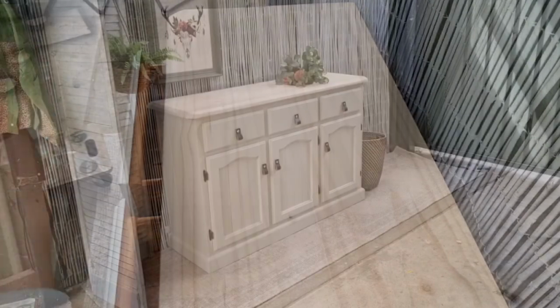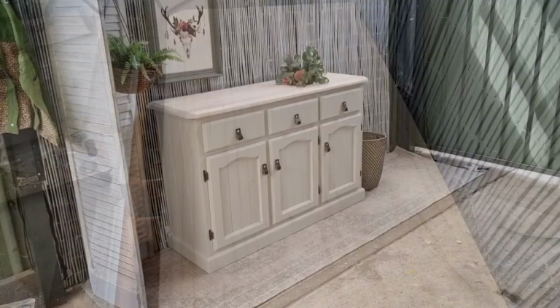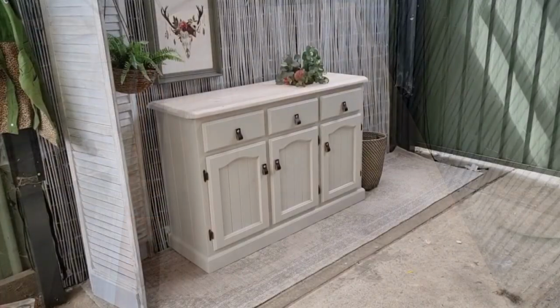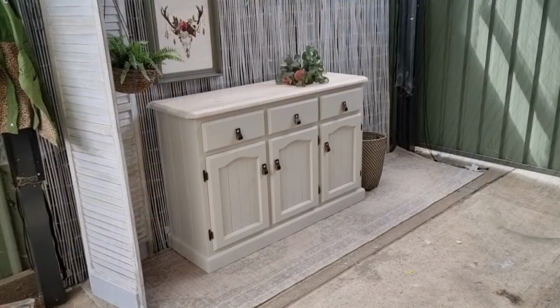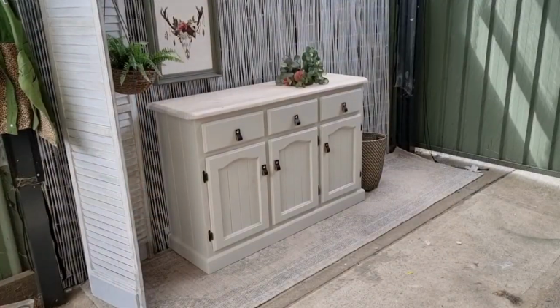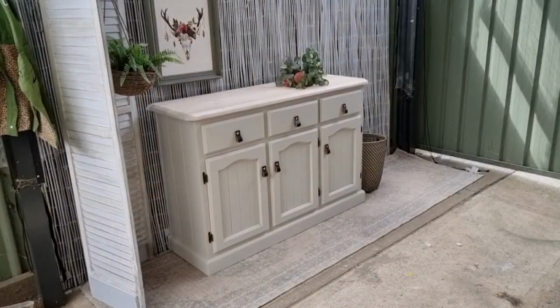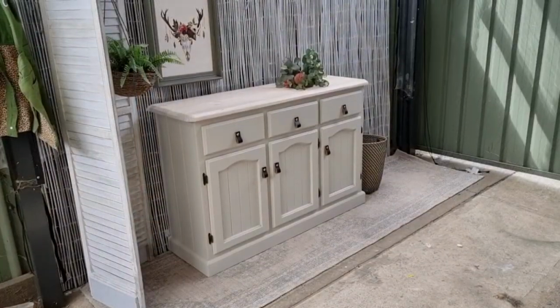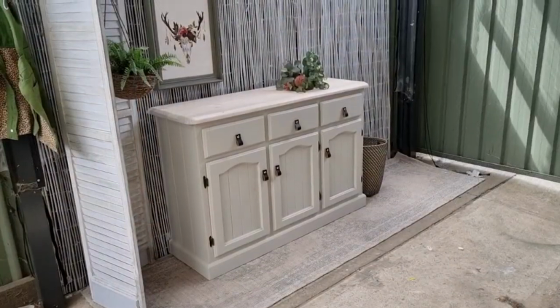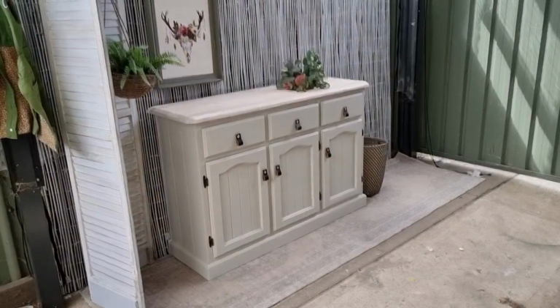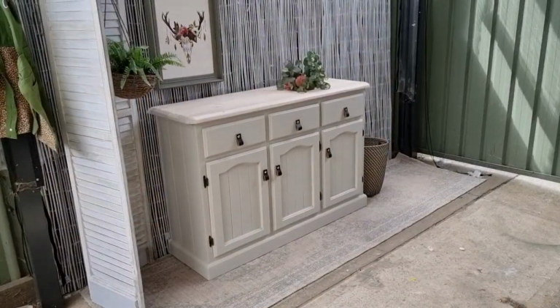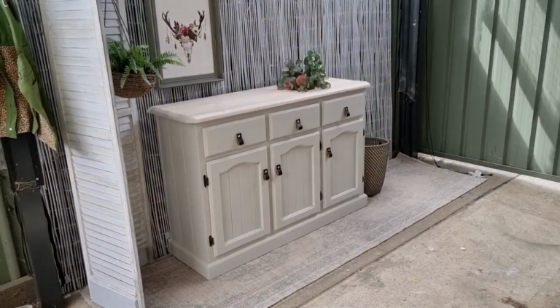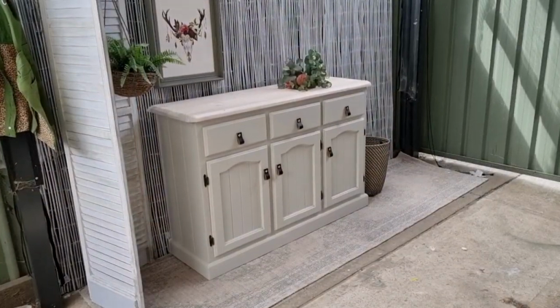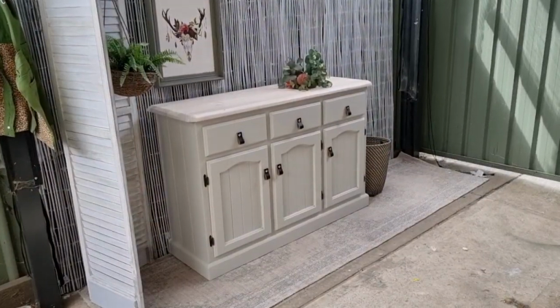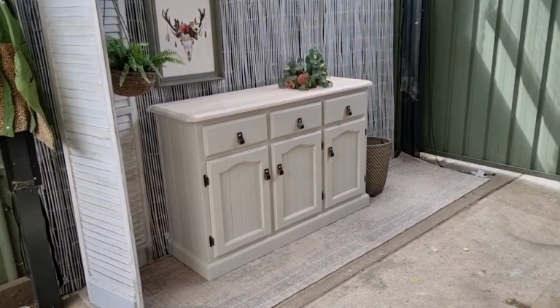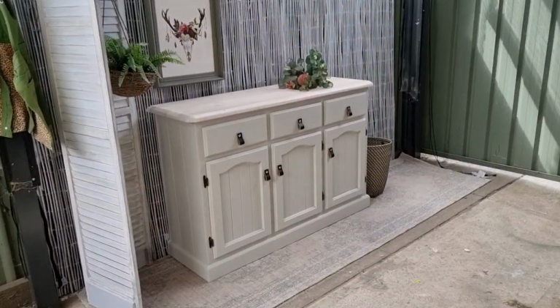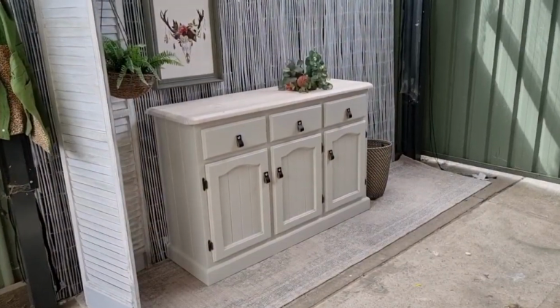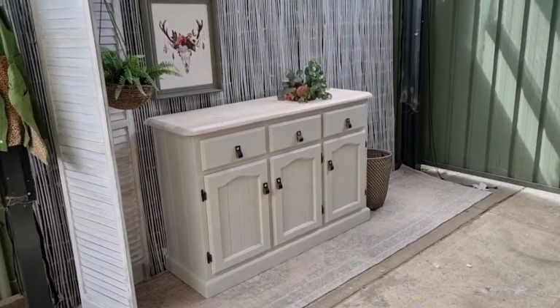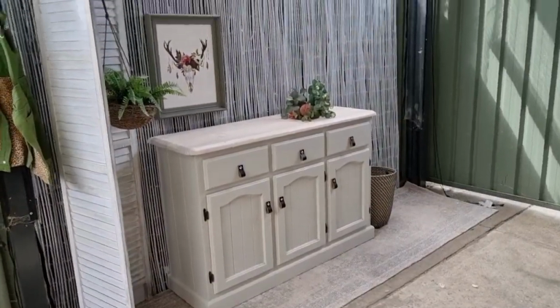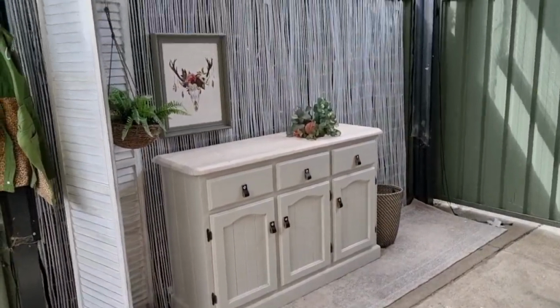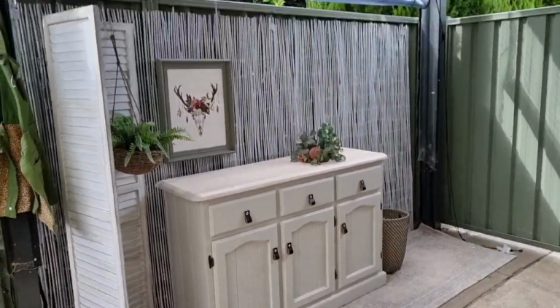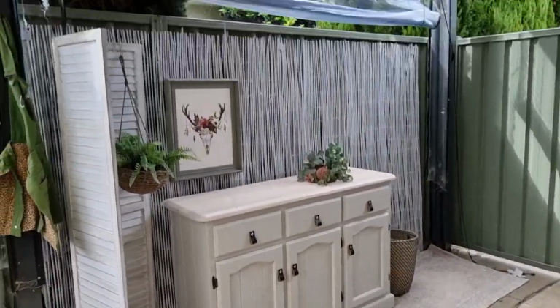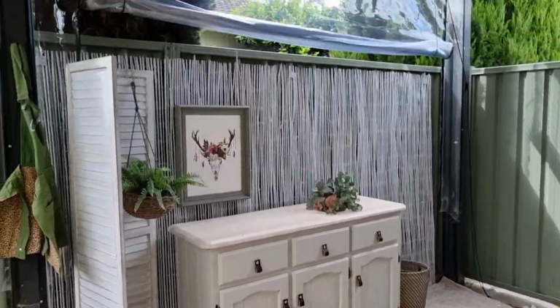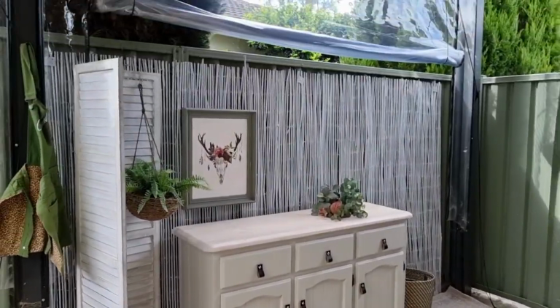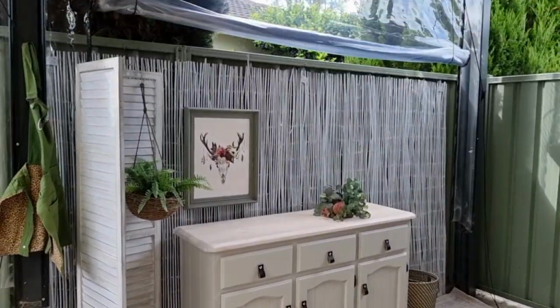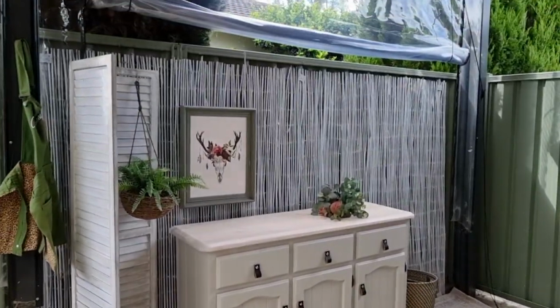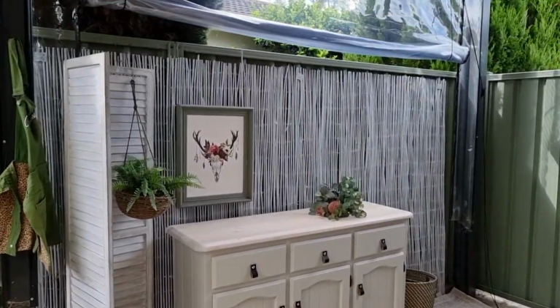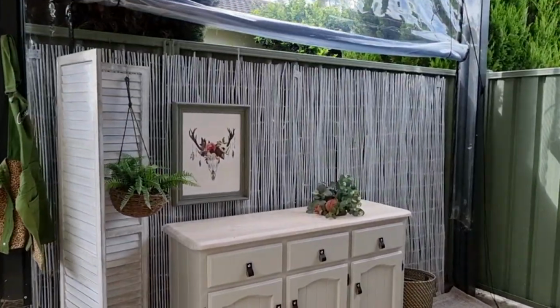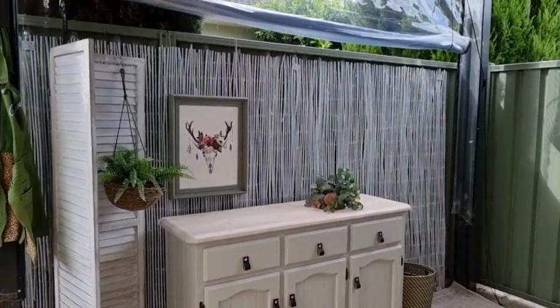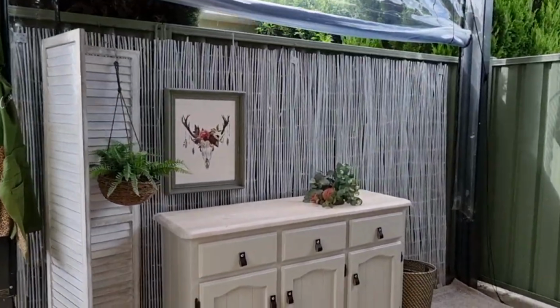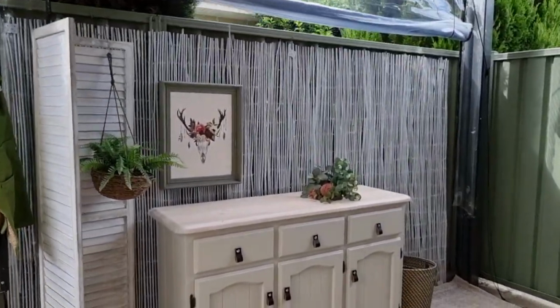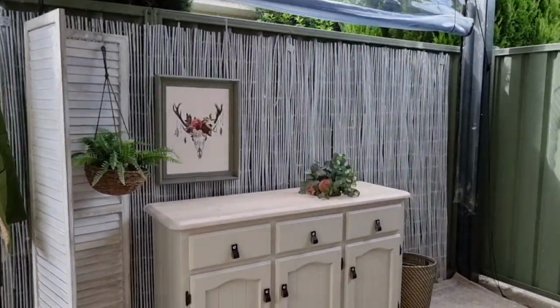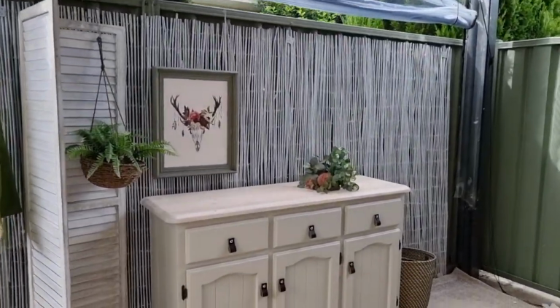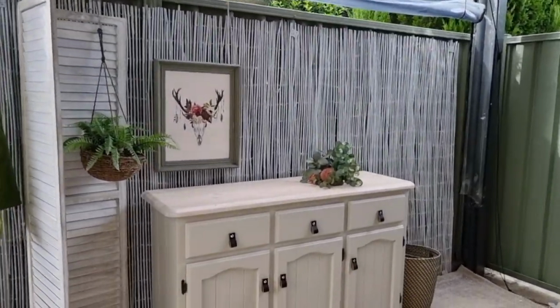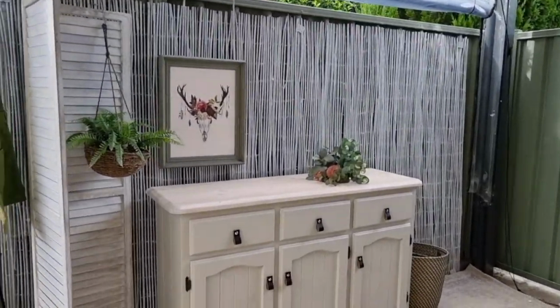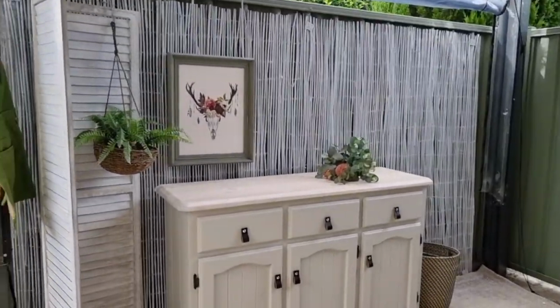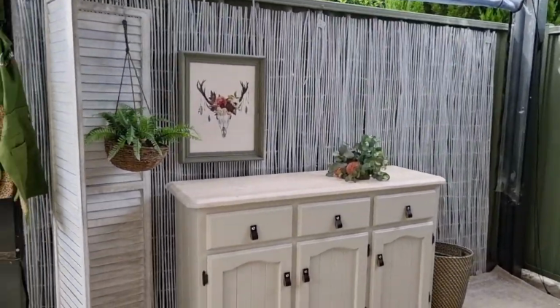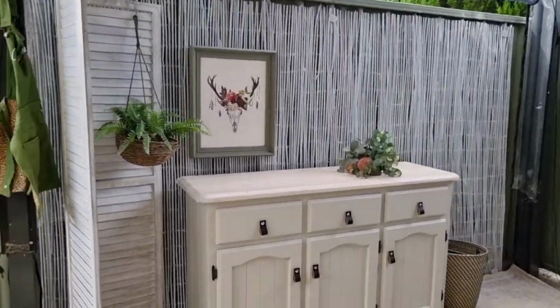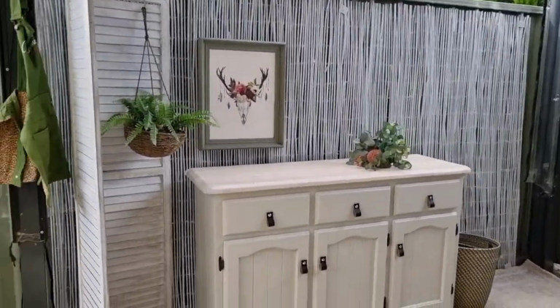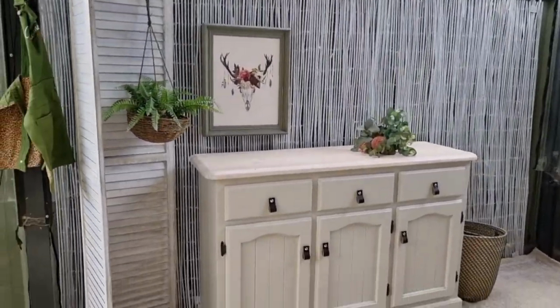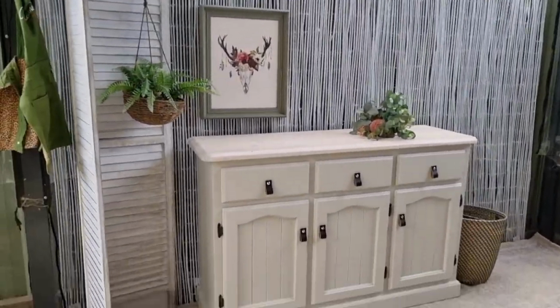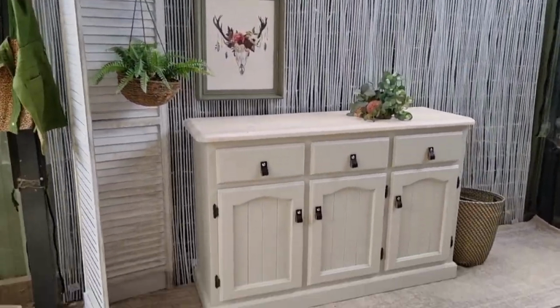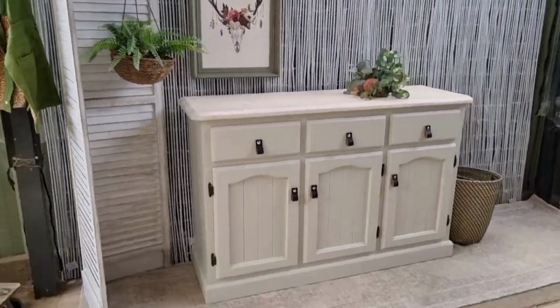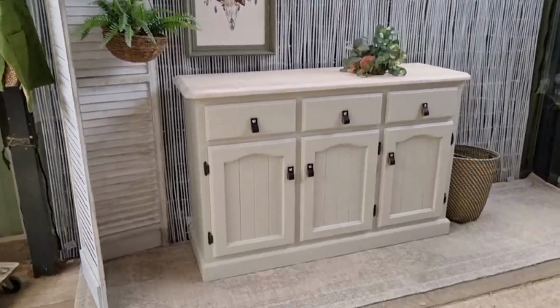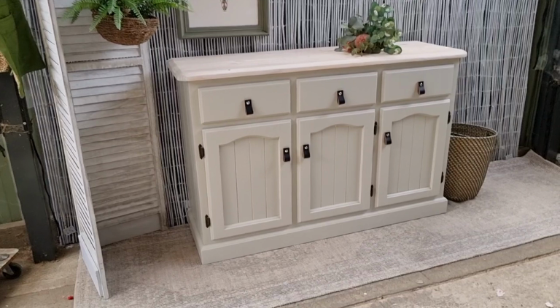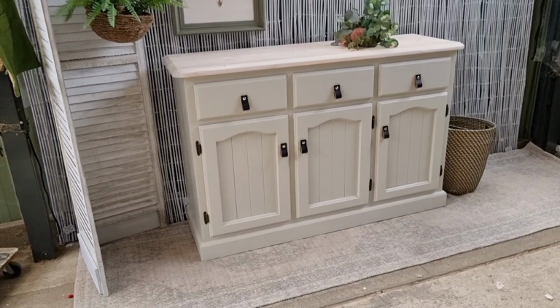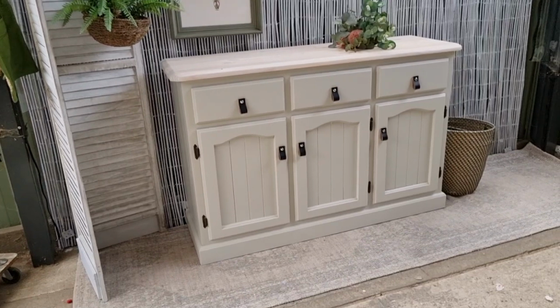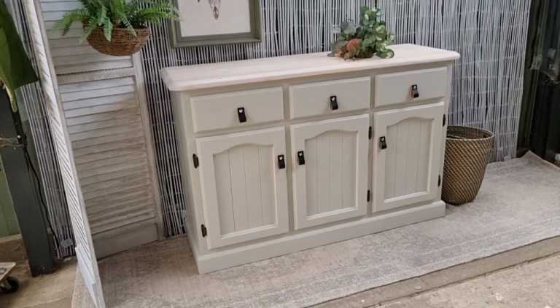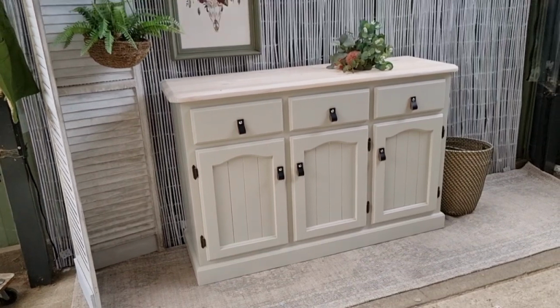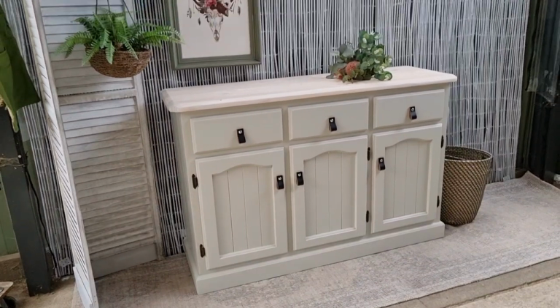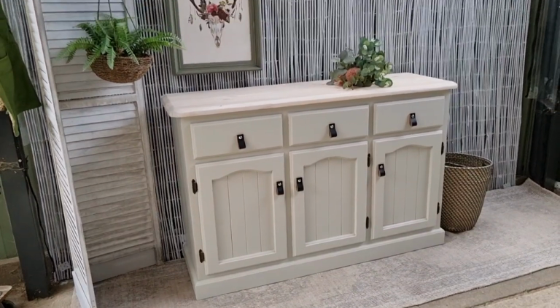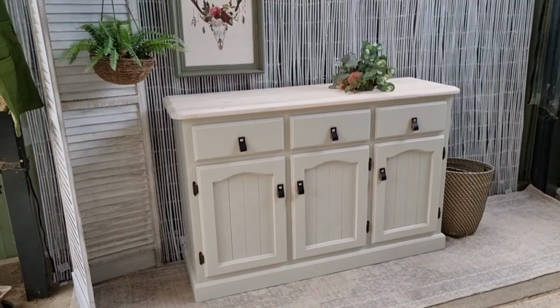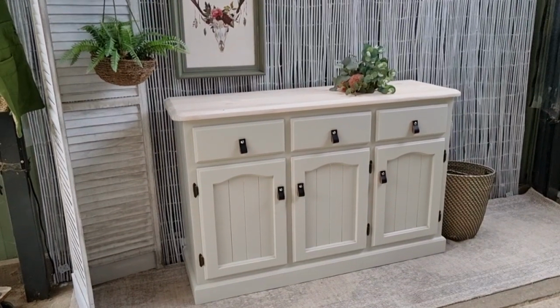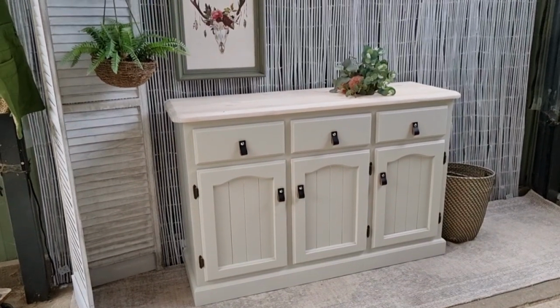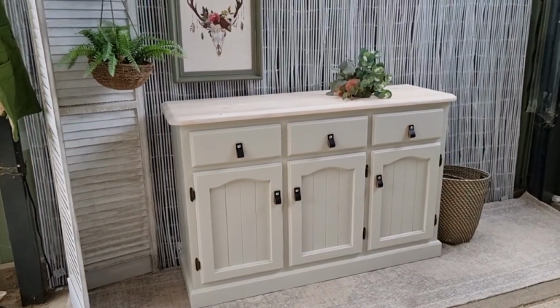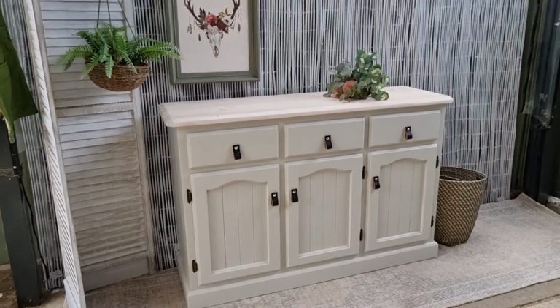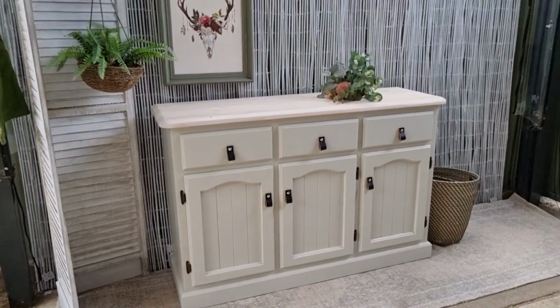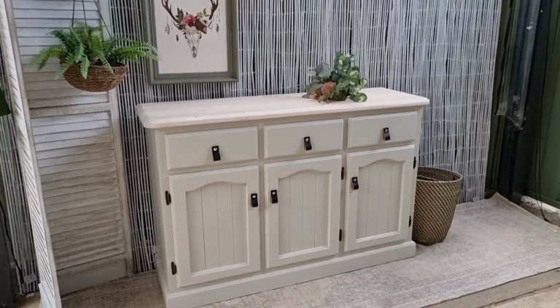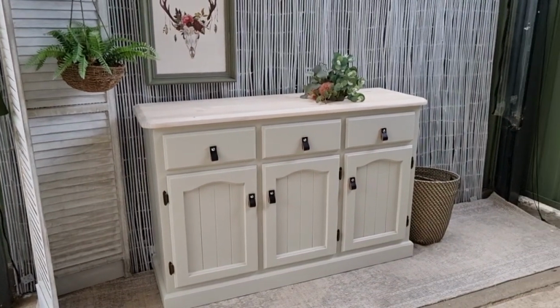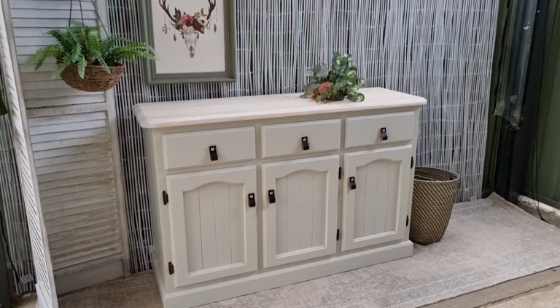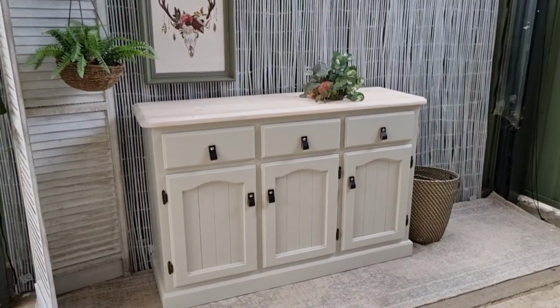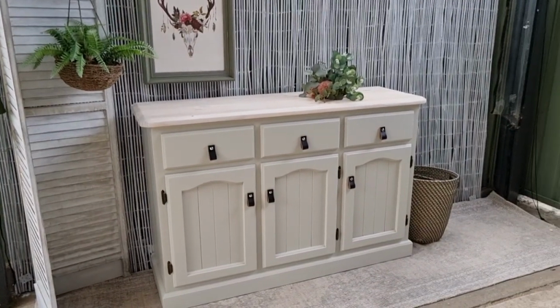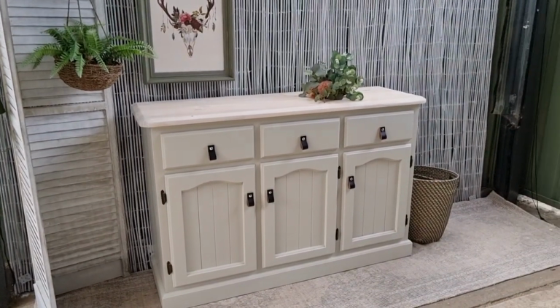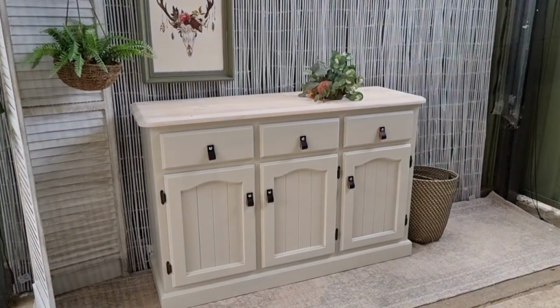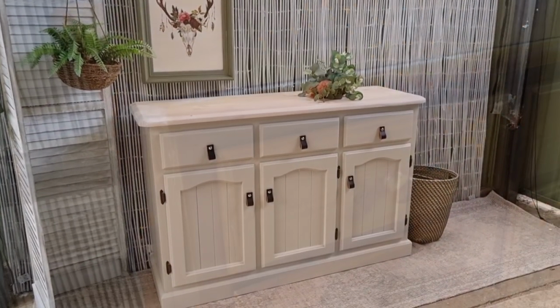Here she is, all done in my new staging area. I'm stoked — let's get some photos!